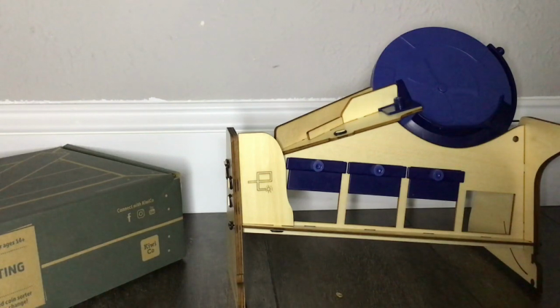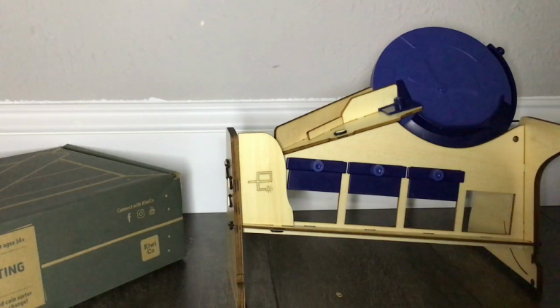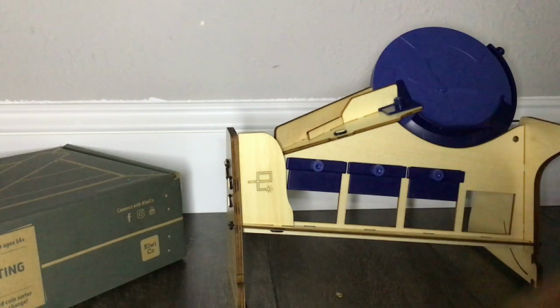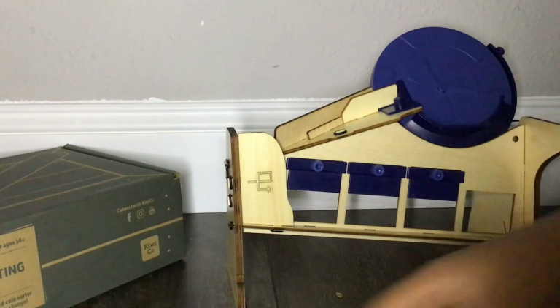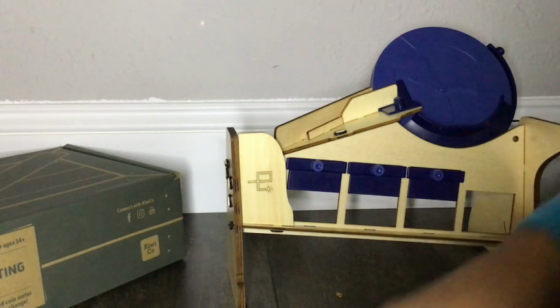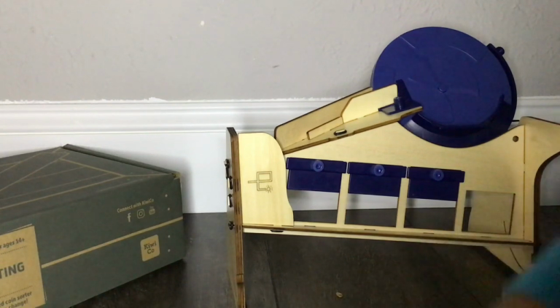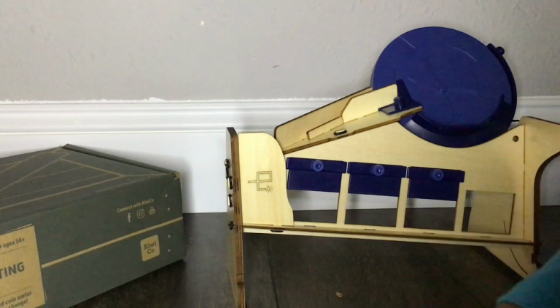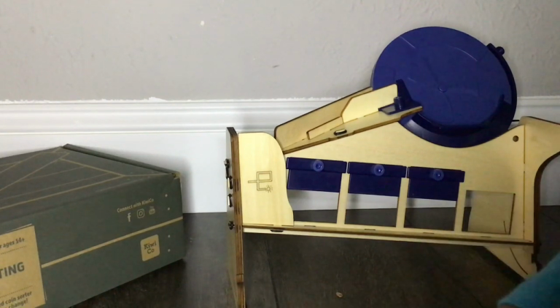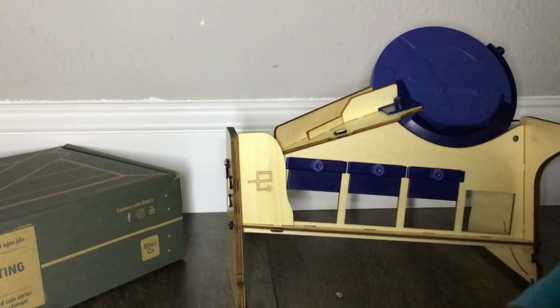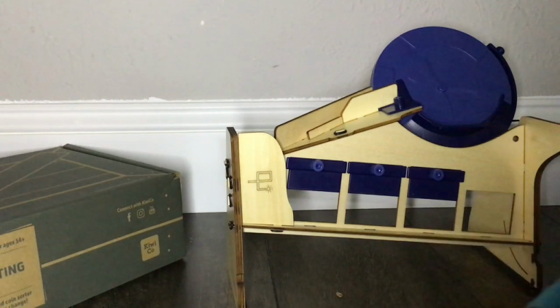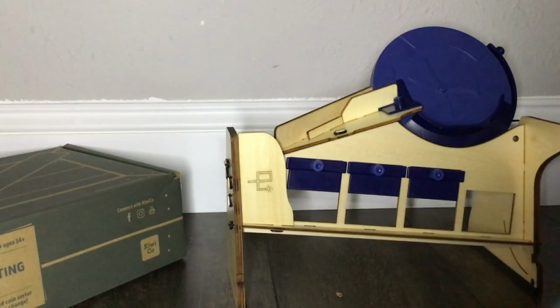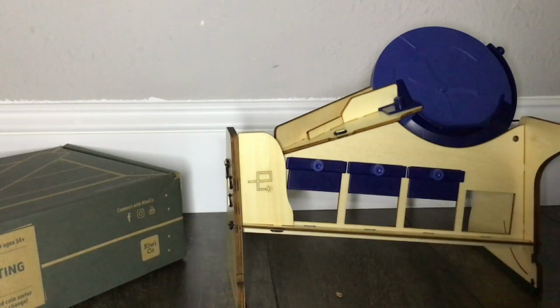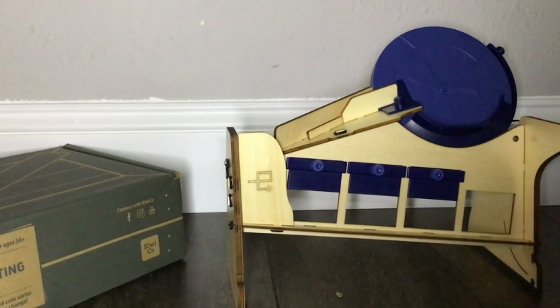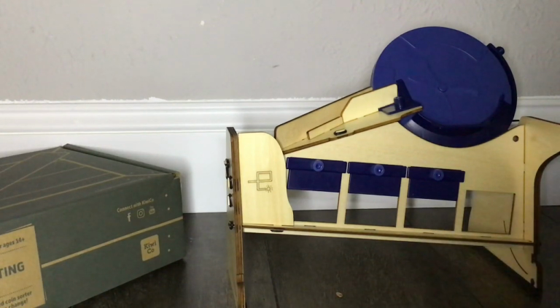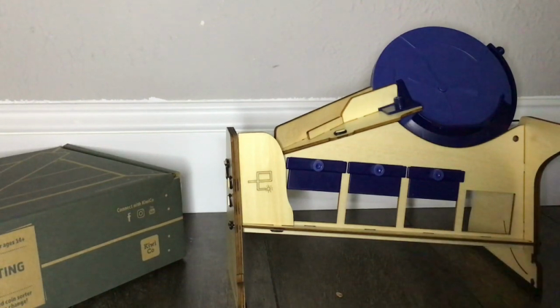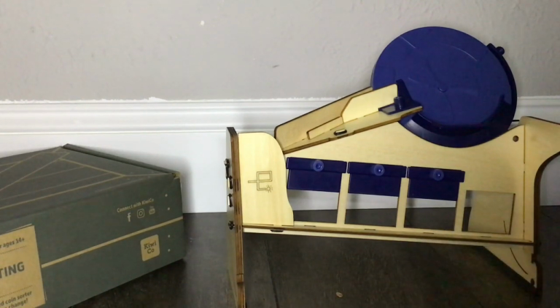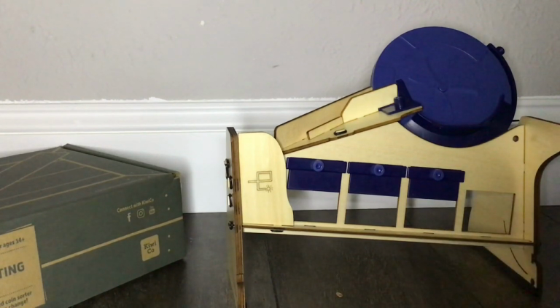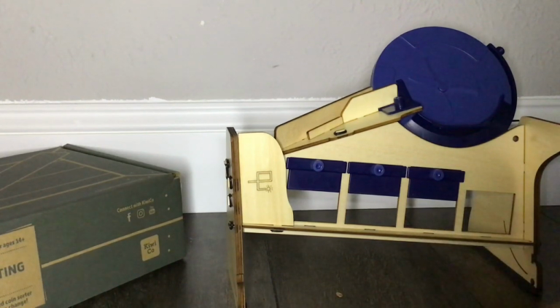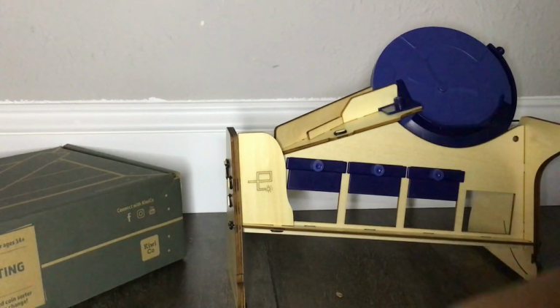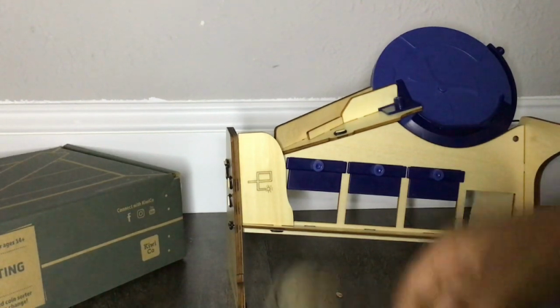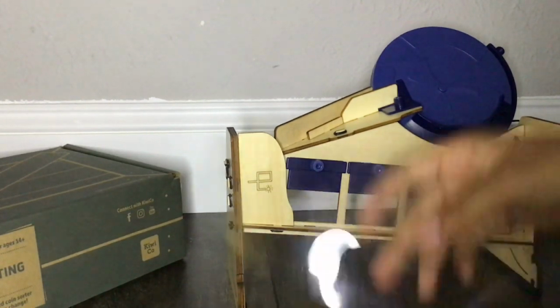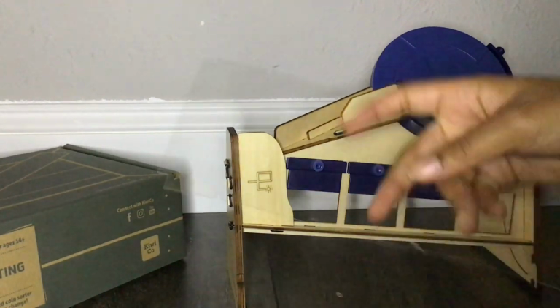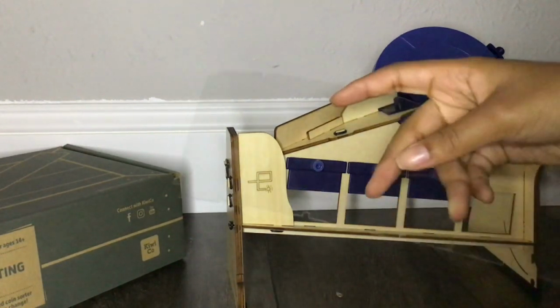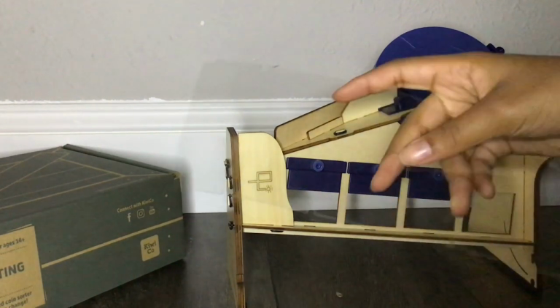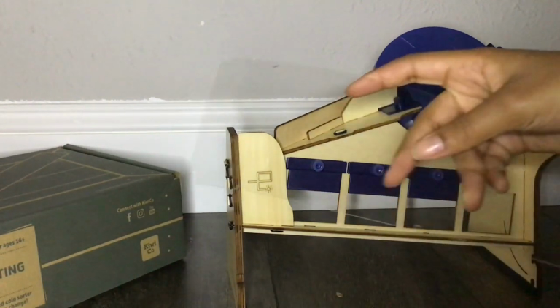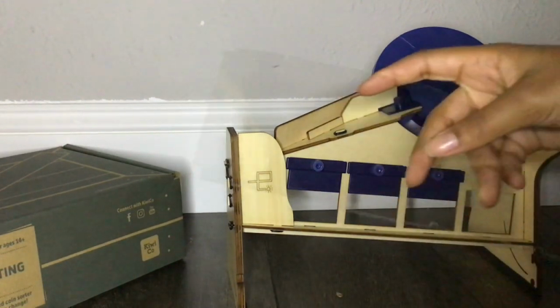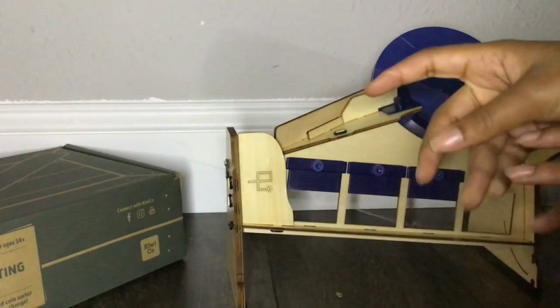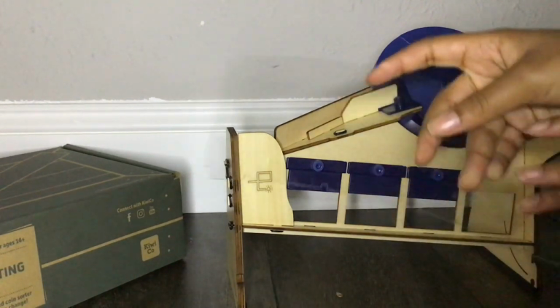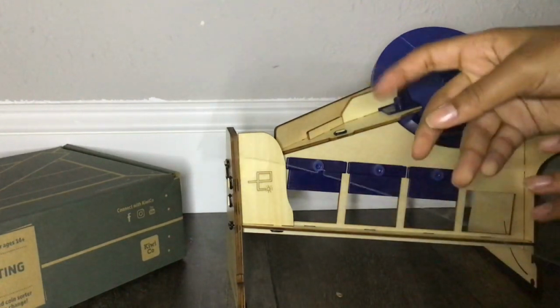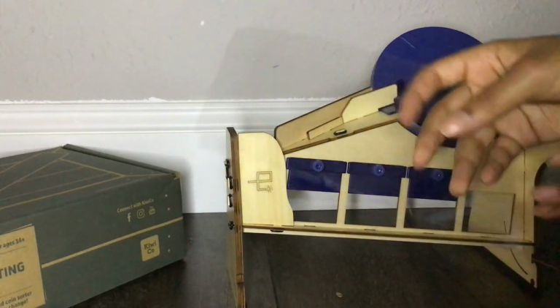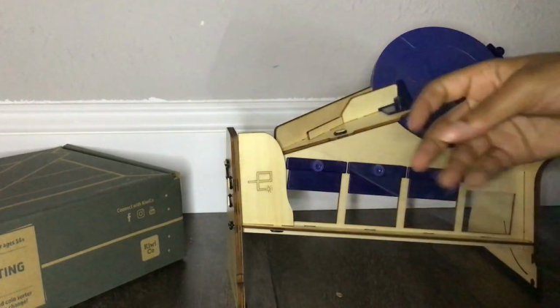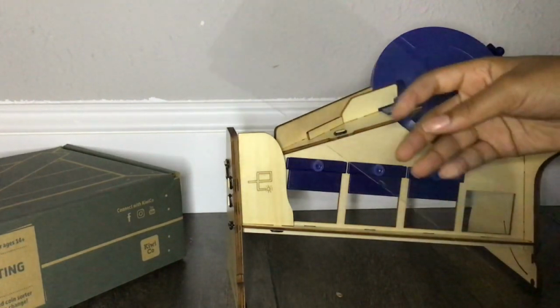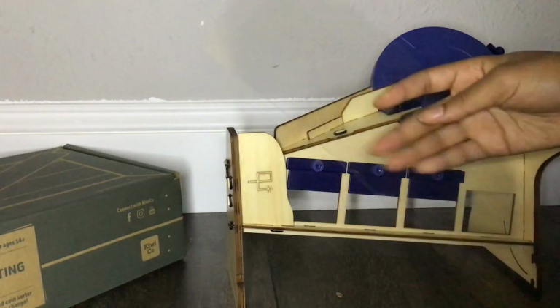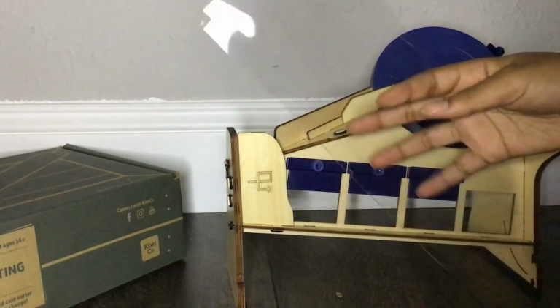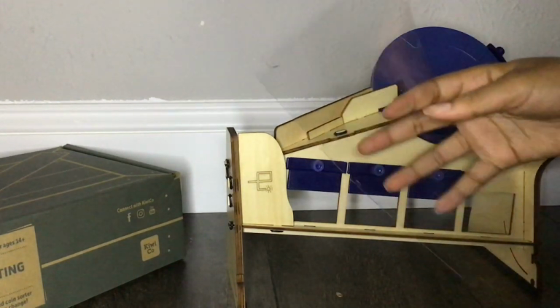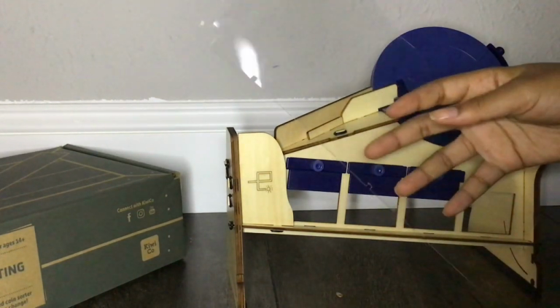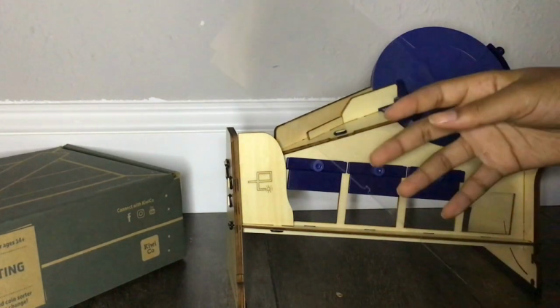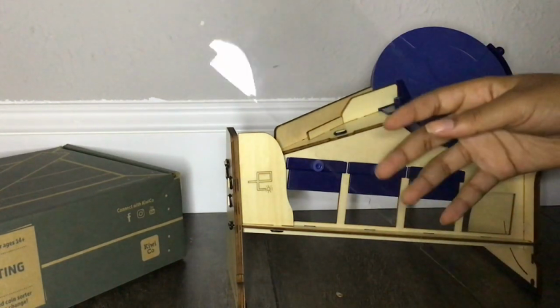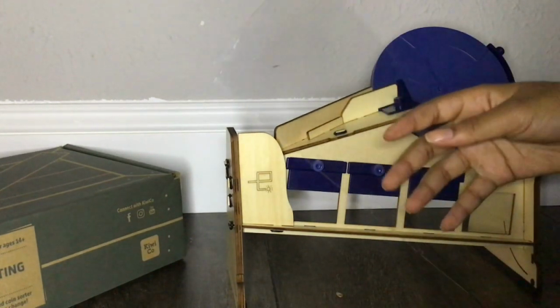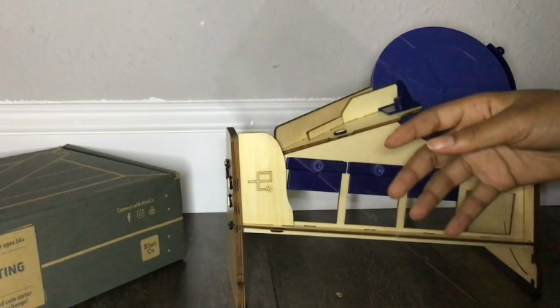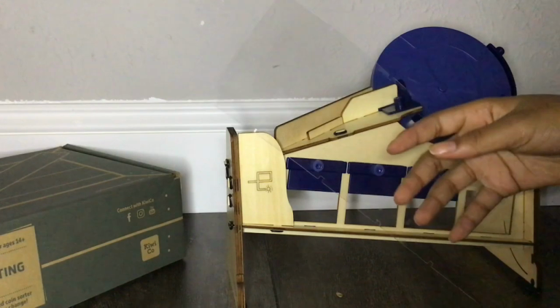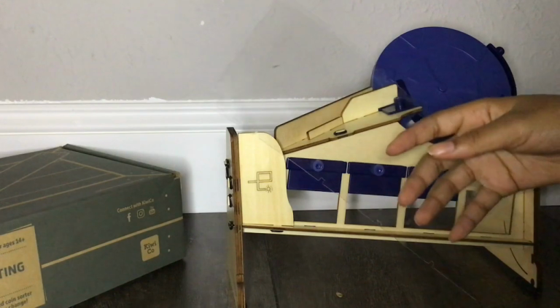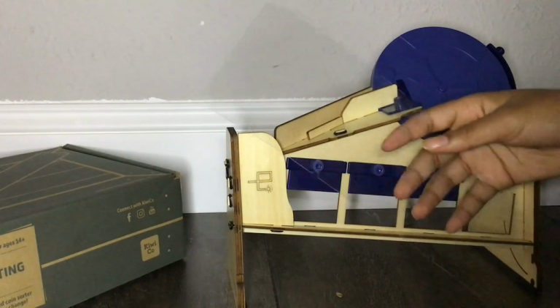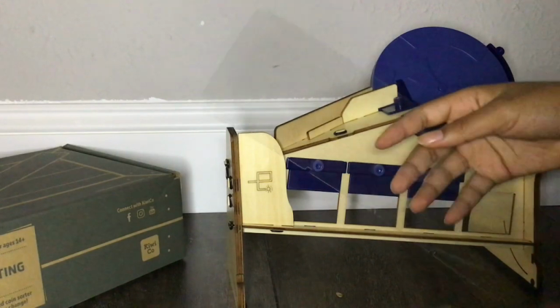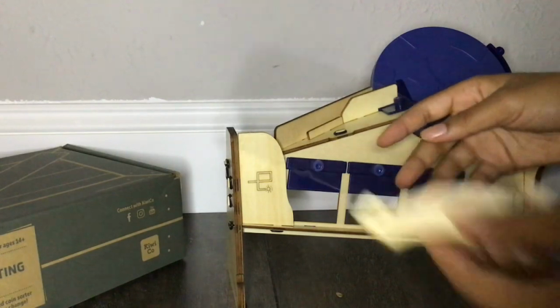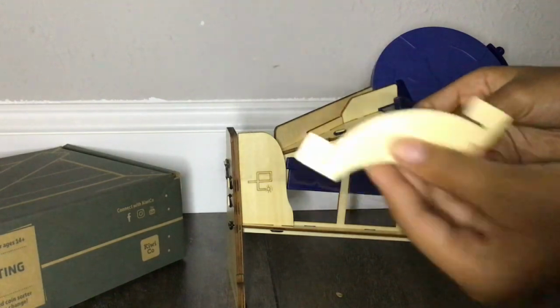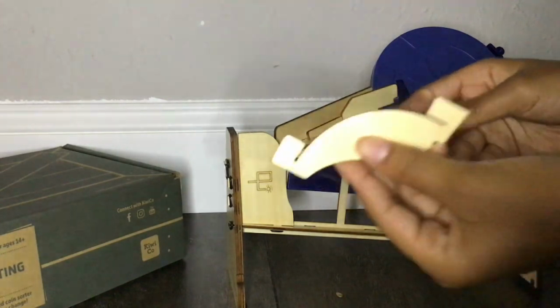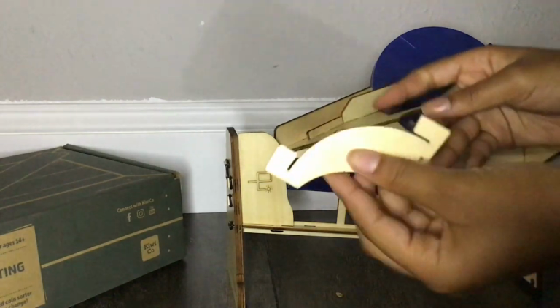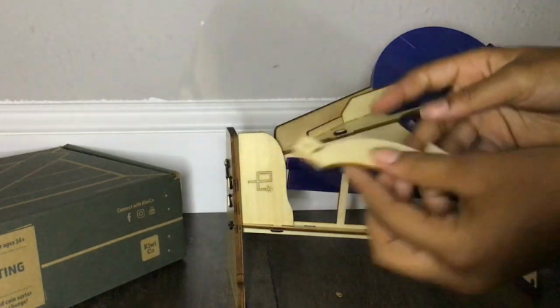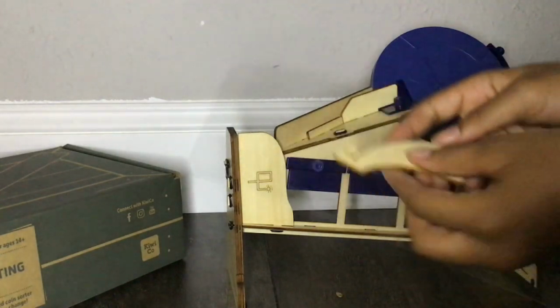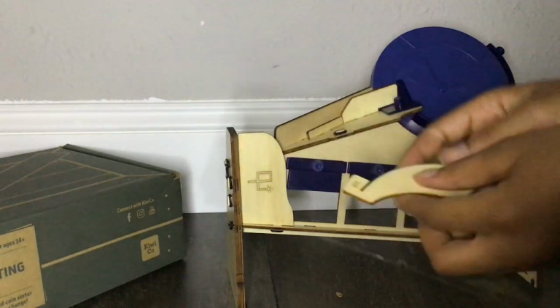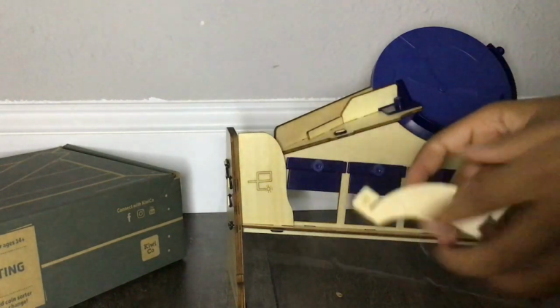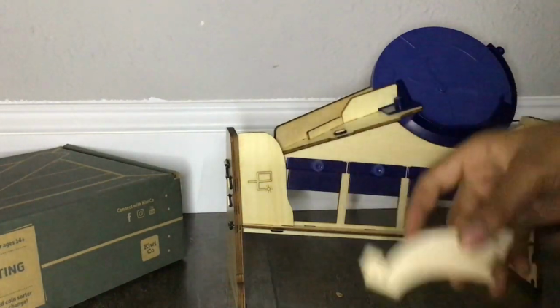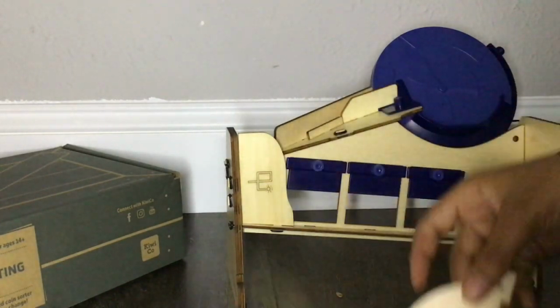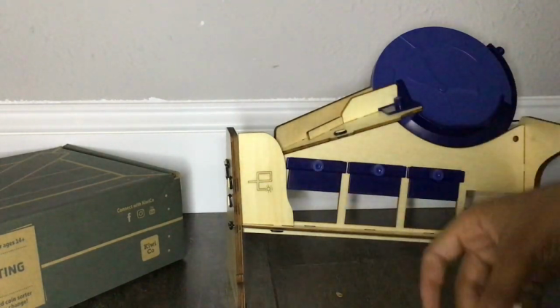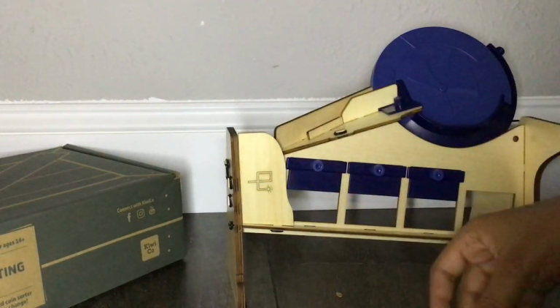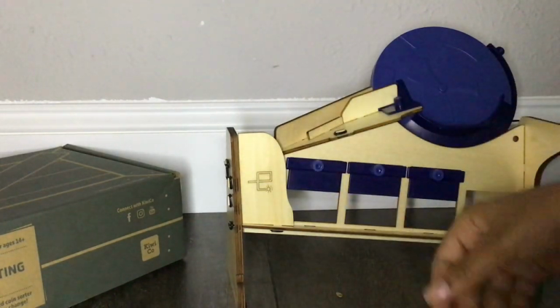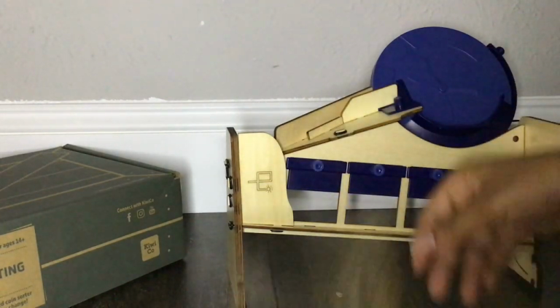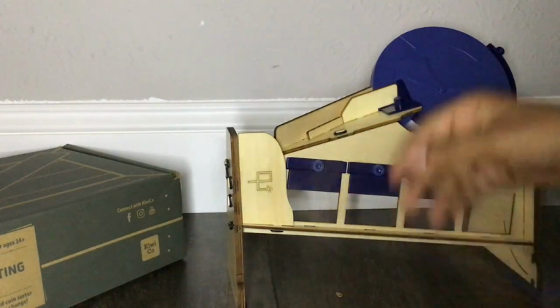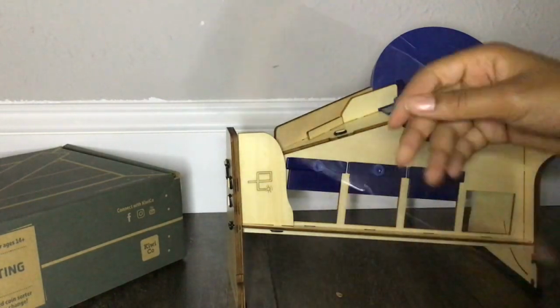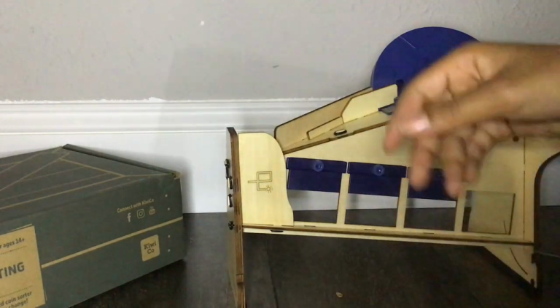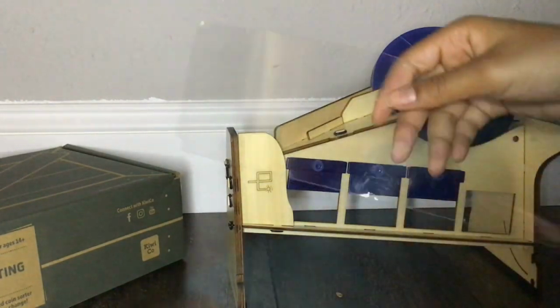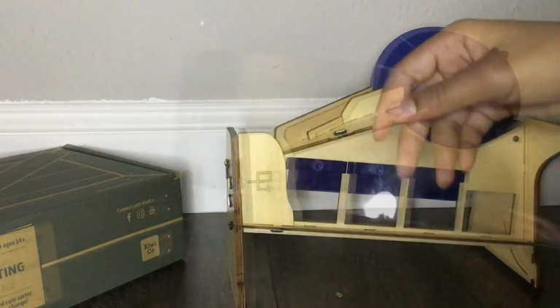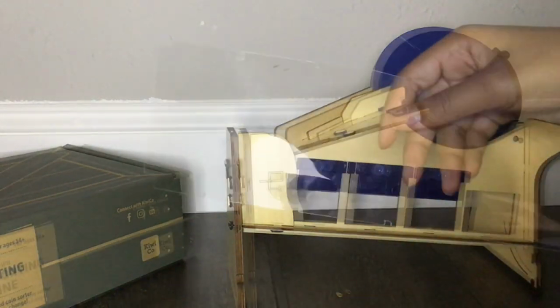For Part C we will be using this clear piece and a bunch of these. Let's go!